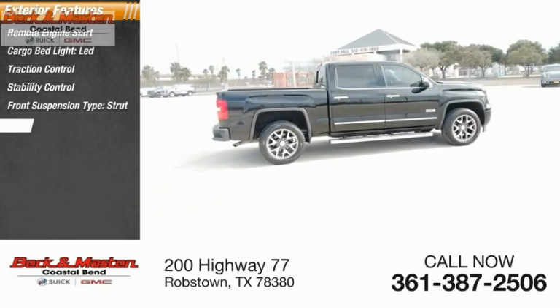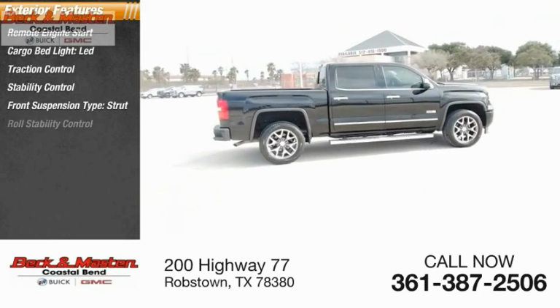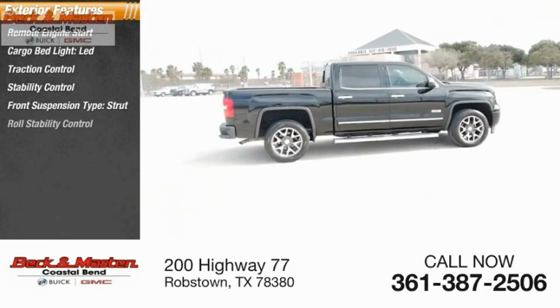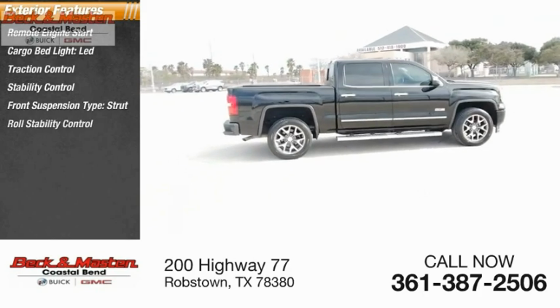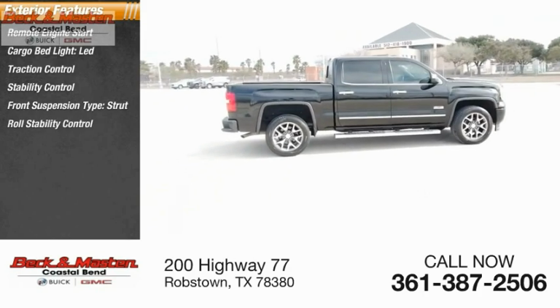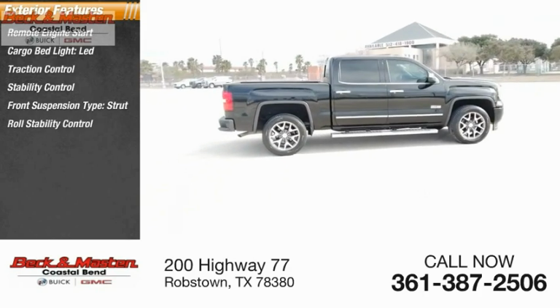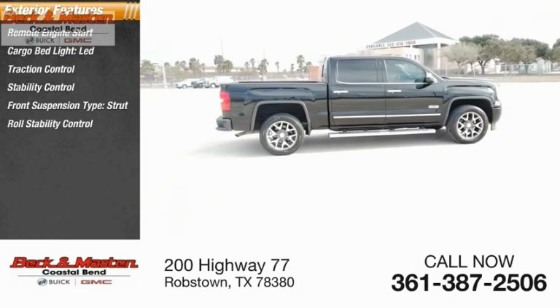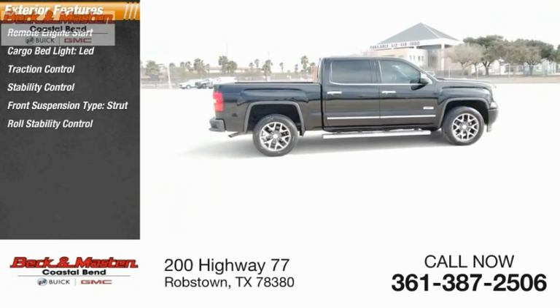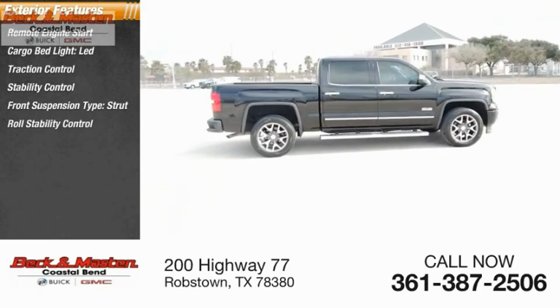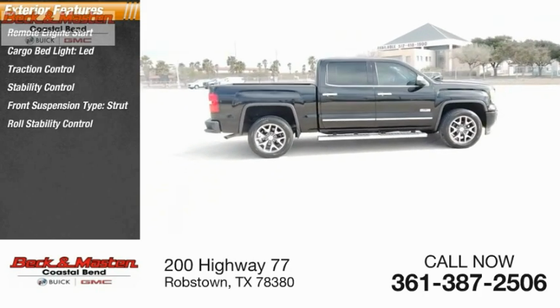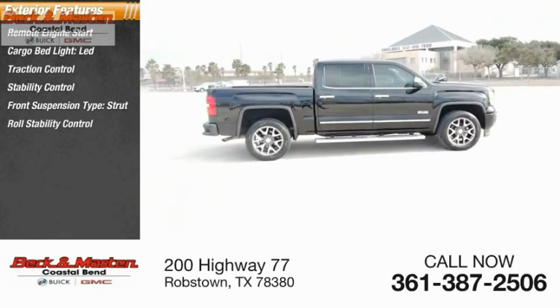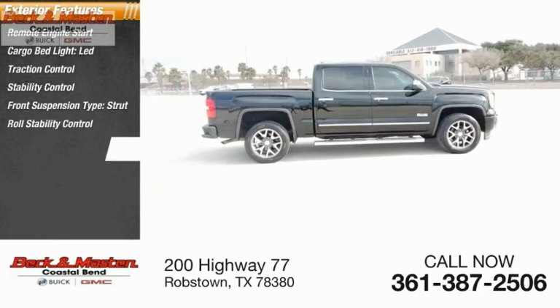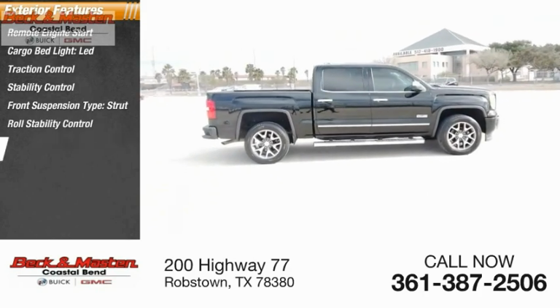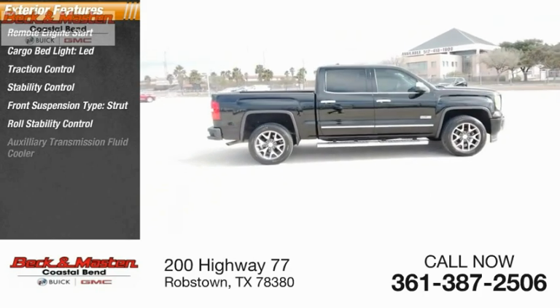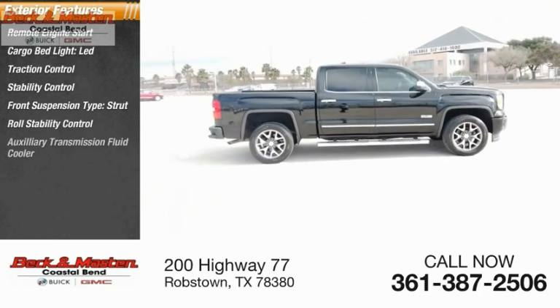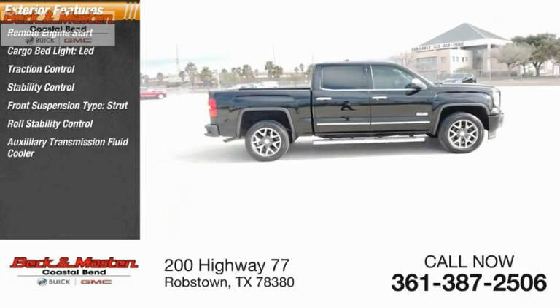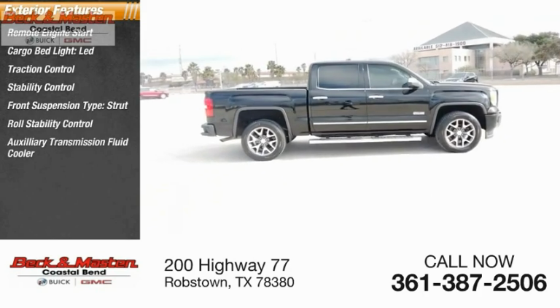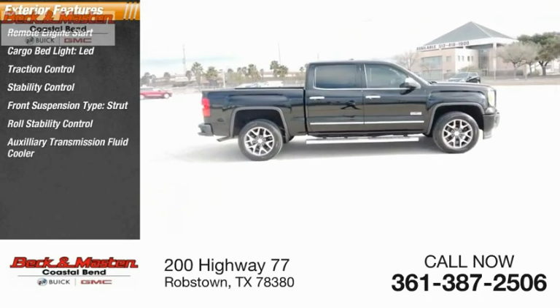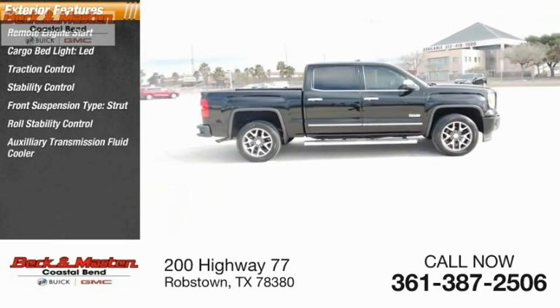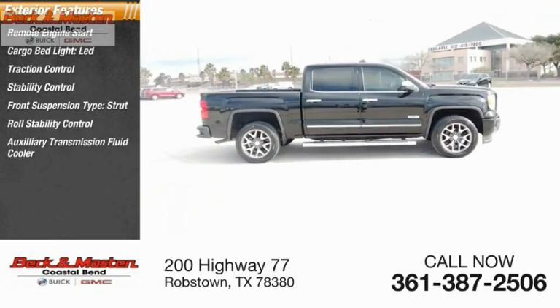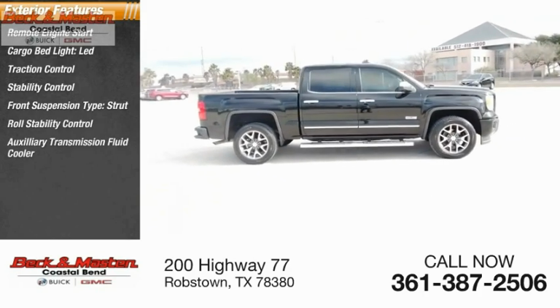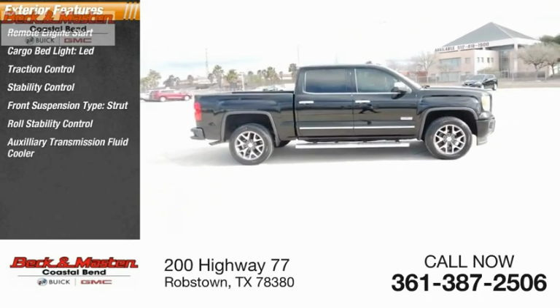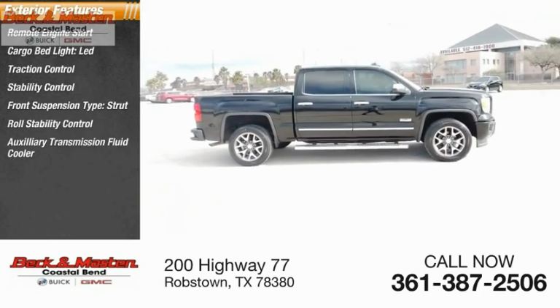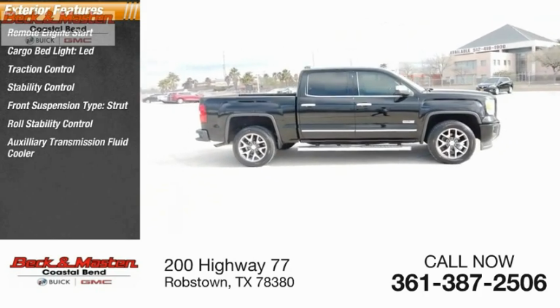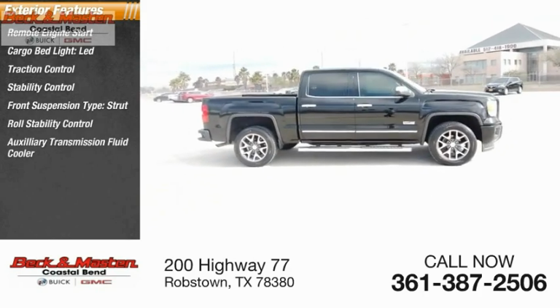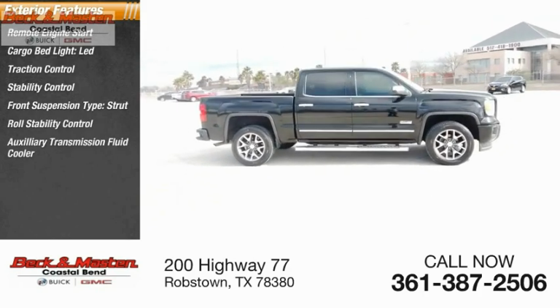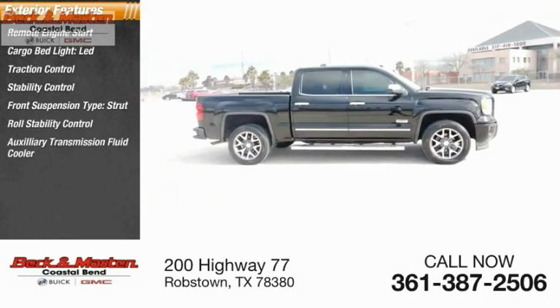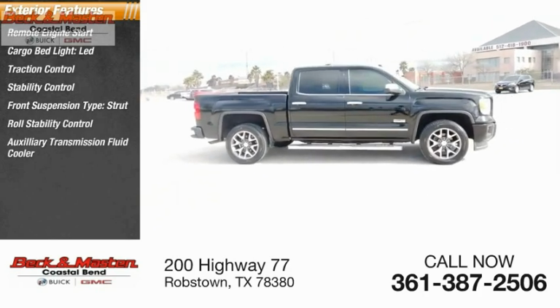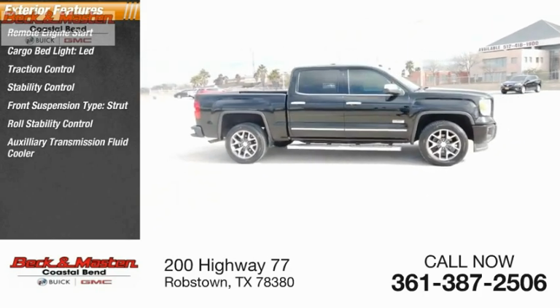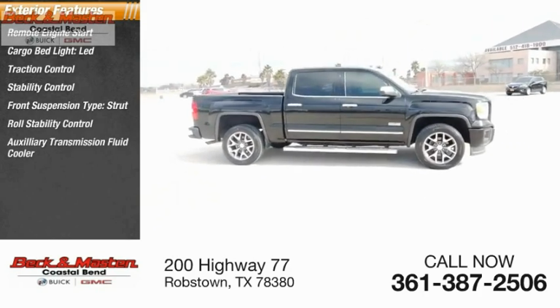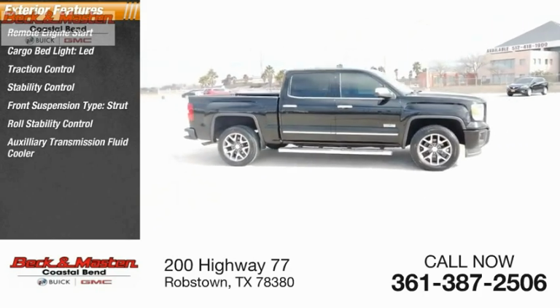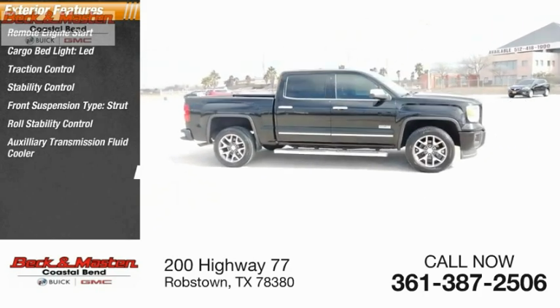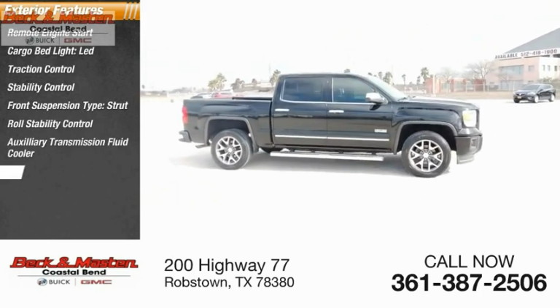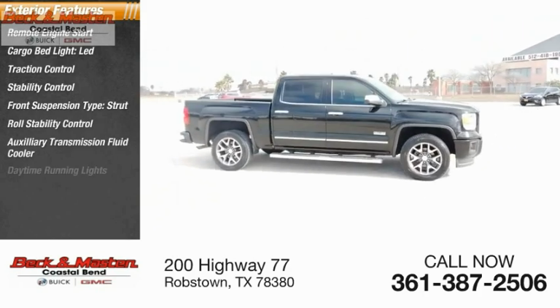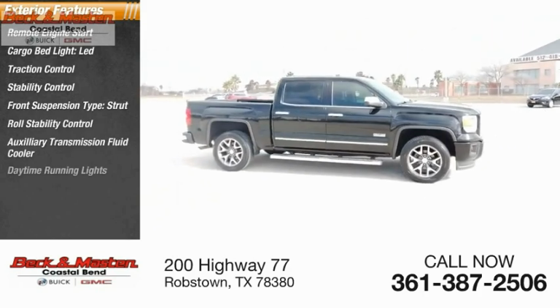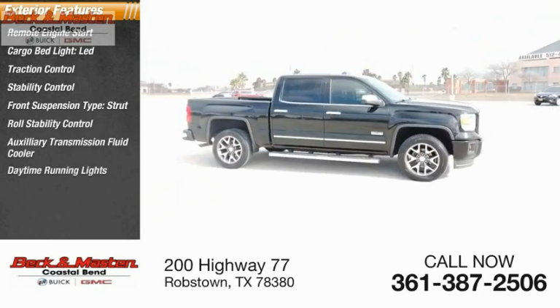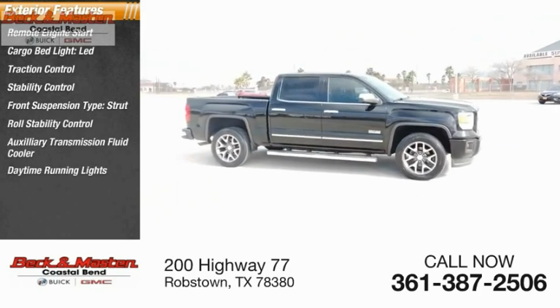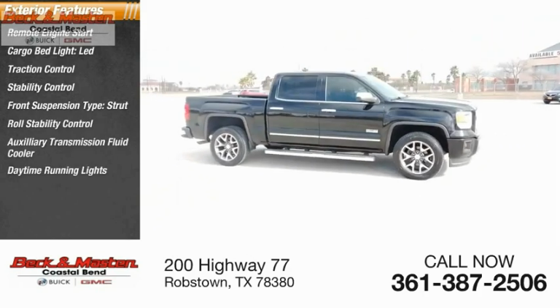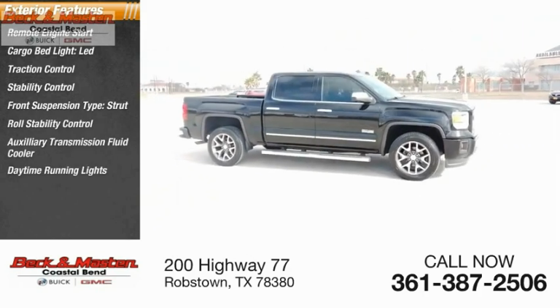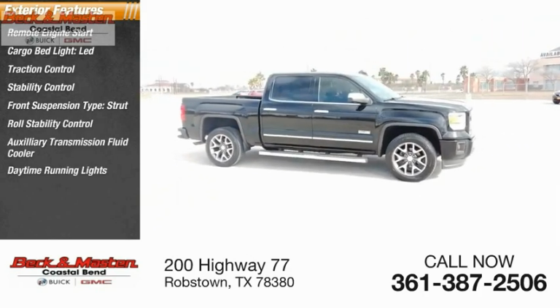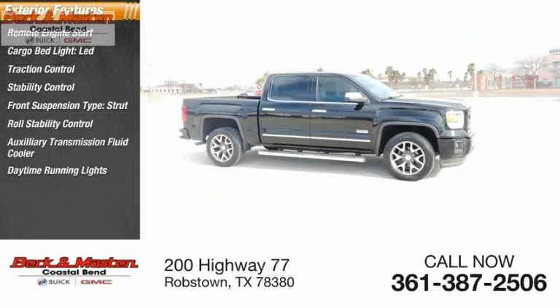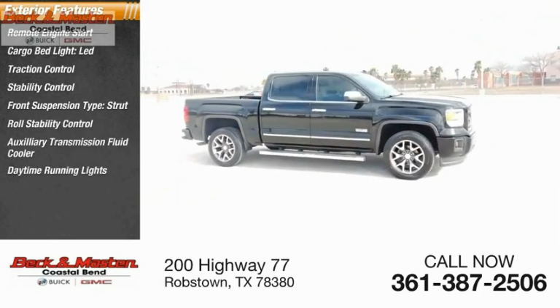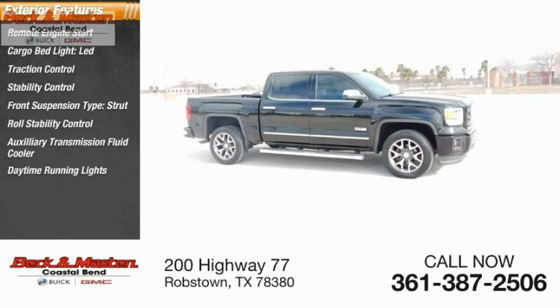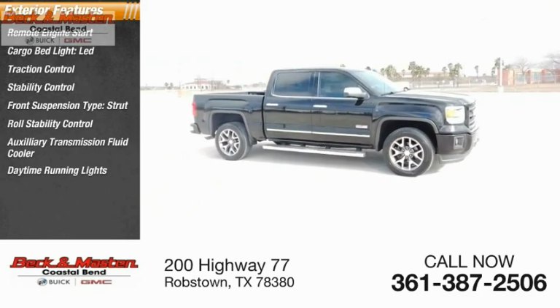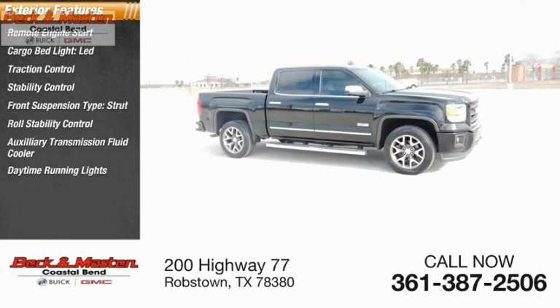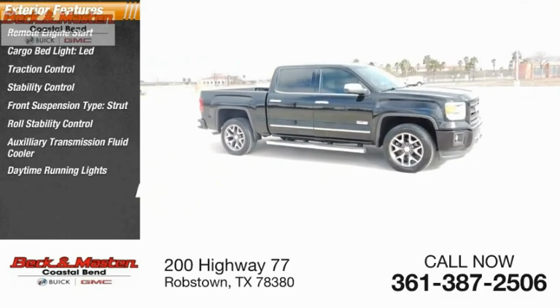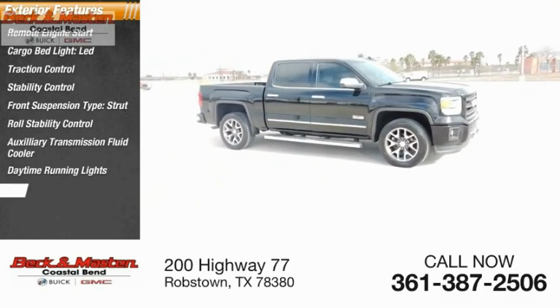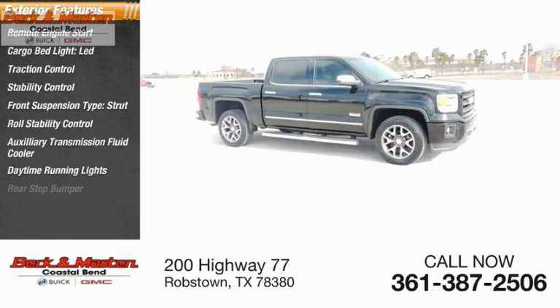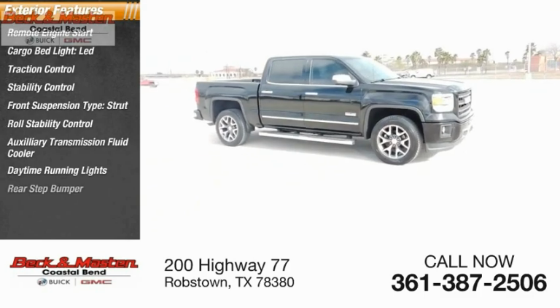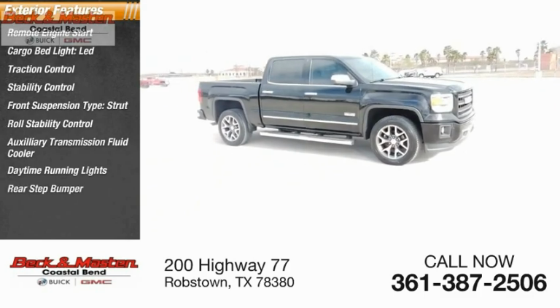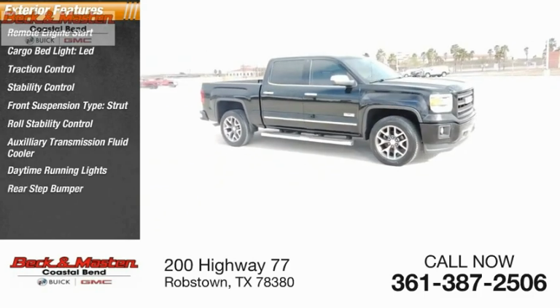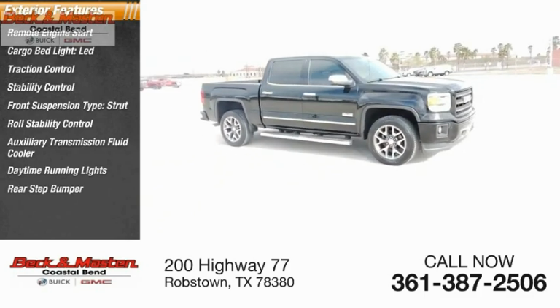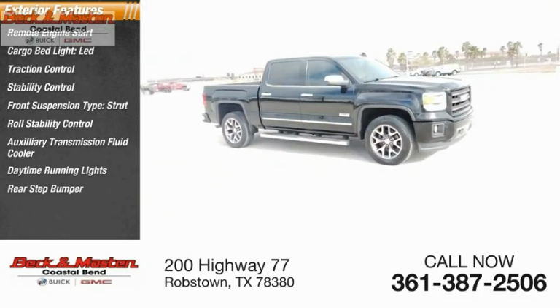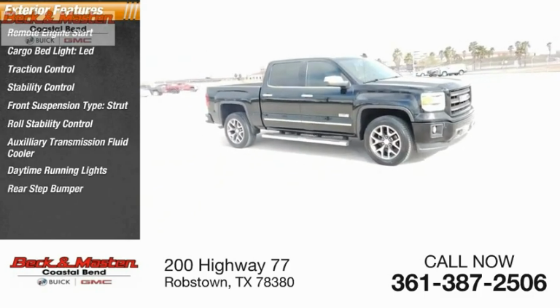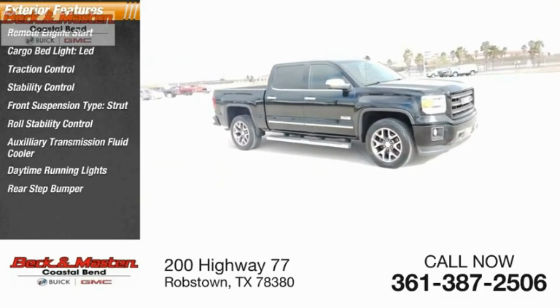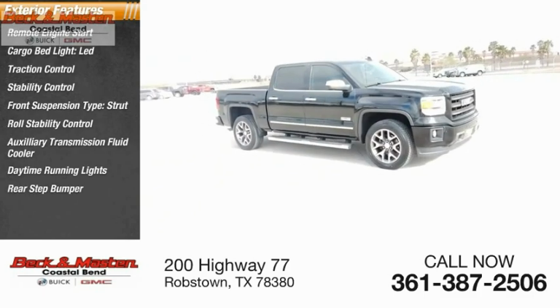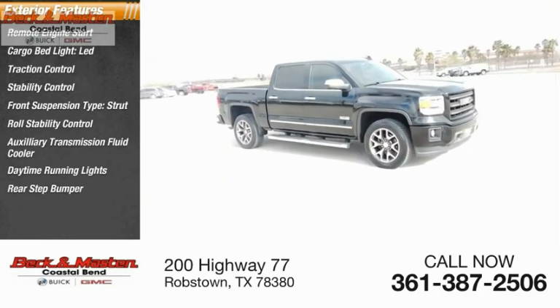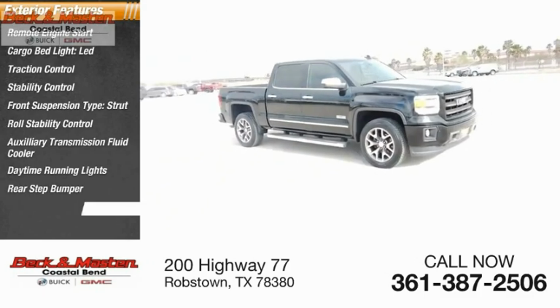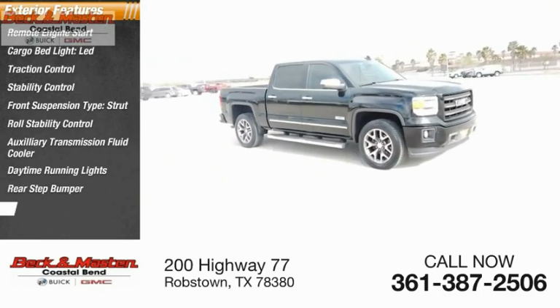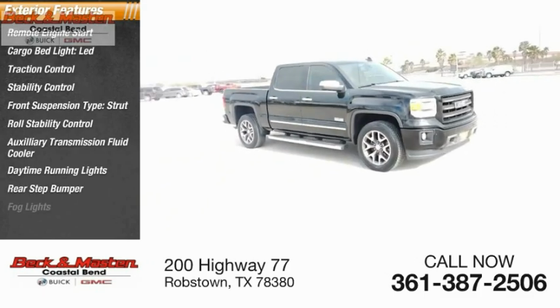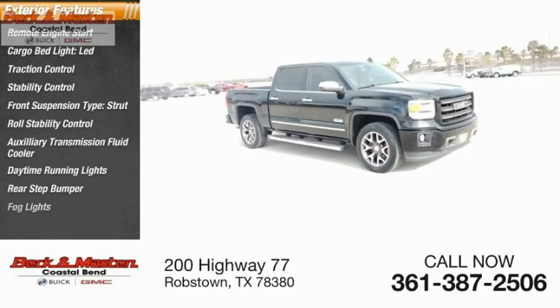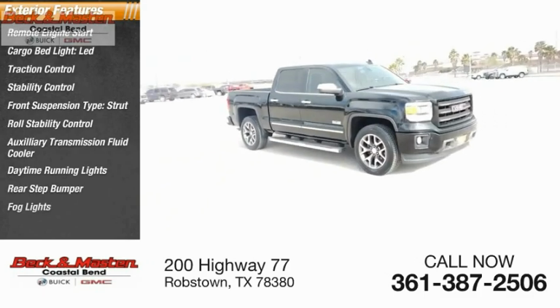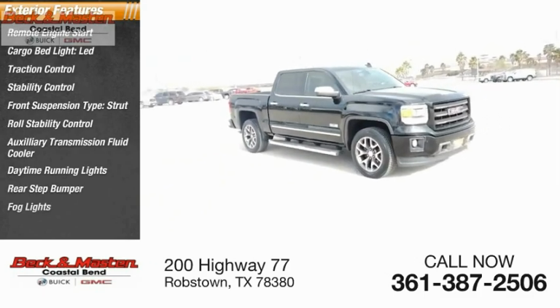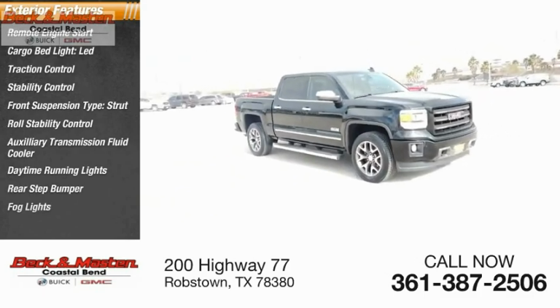Roll stability control, auxiliary transmission fluid cooler, daytime running lights, rear step bumper, fog lights.